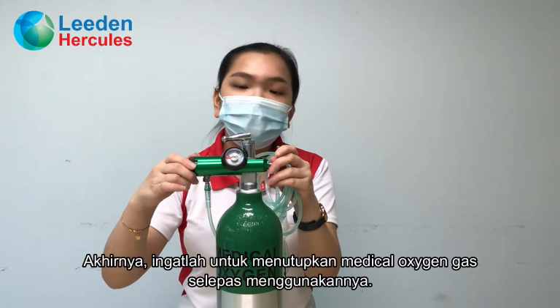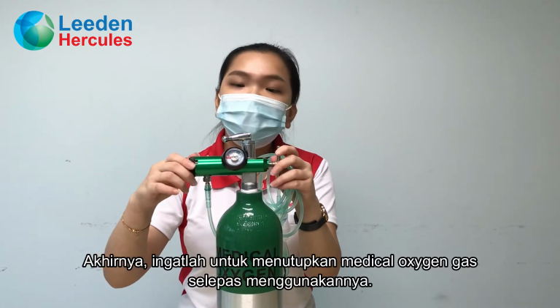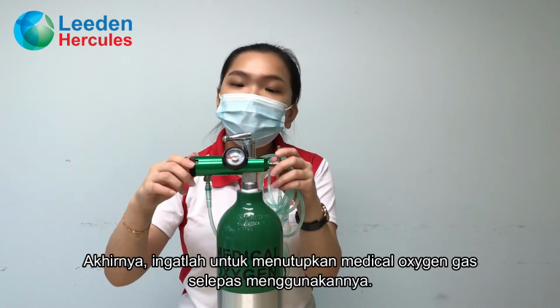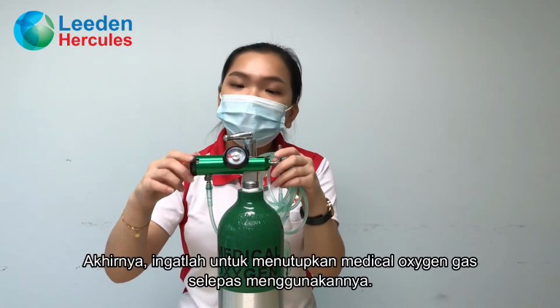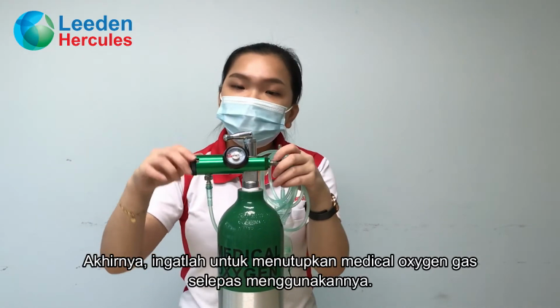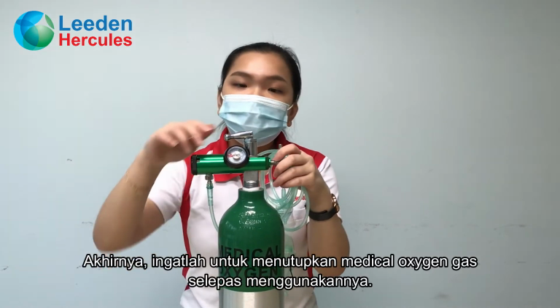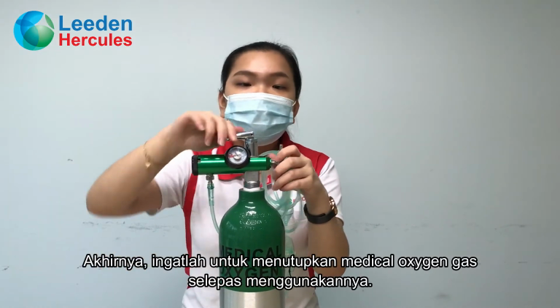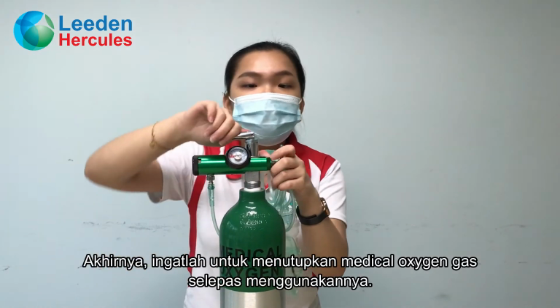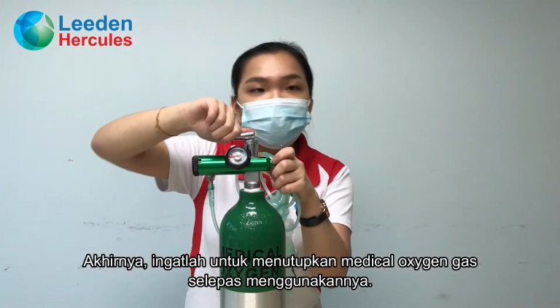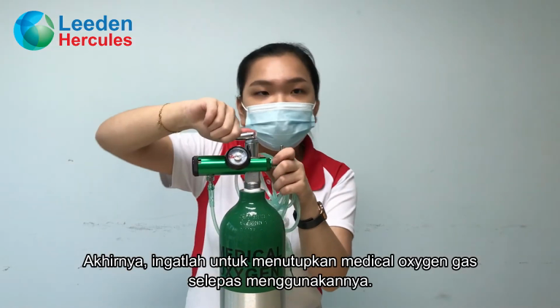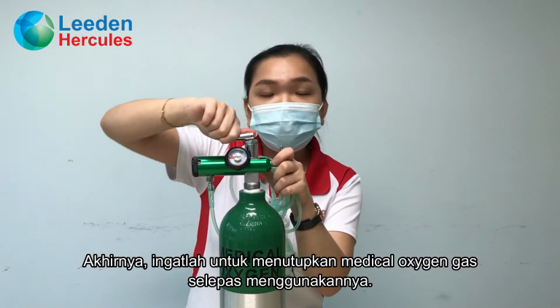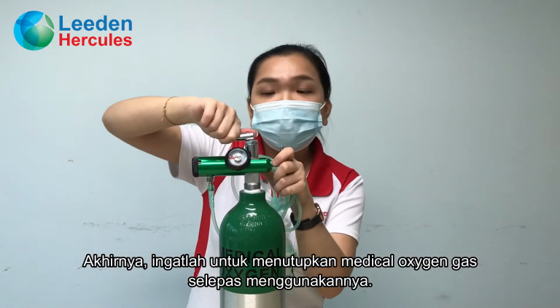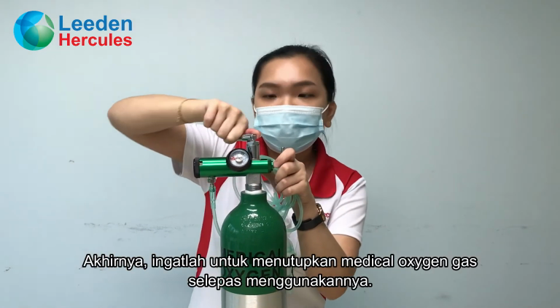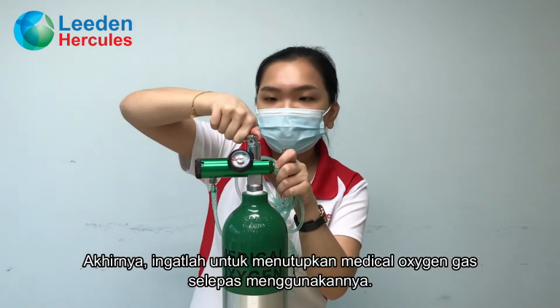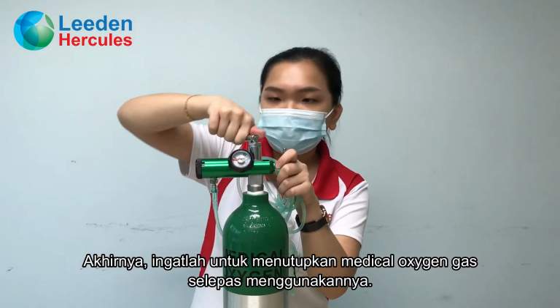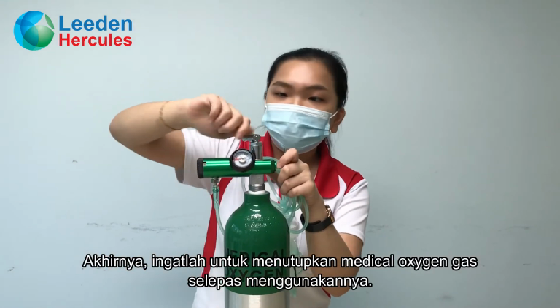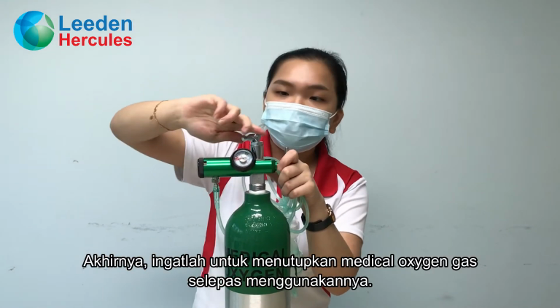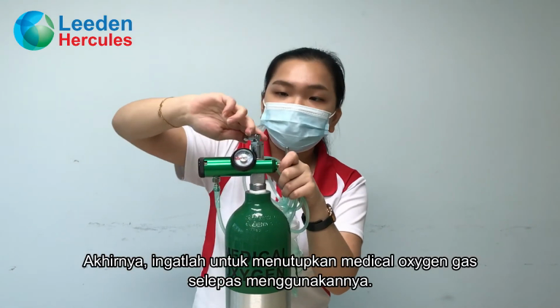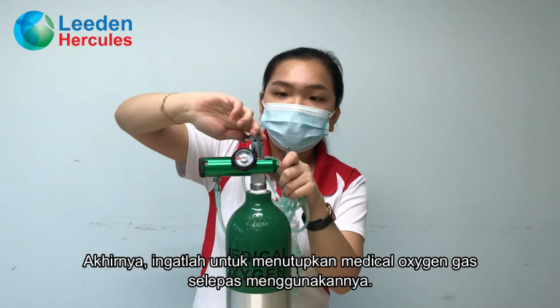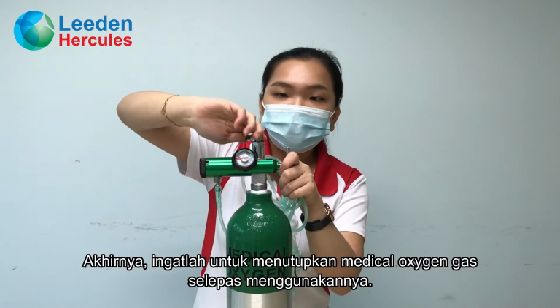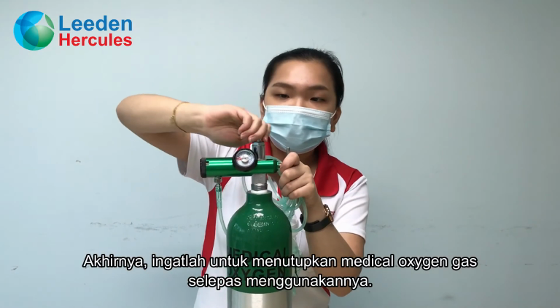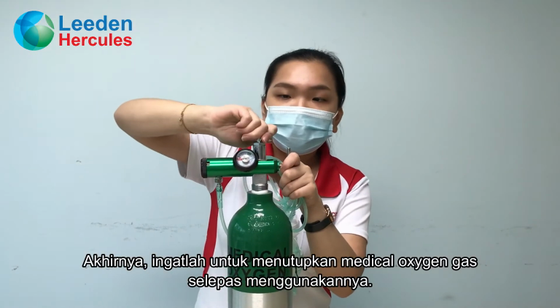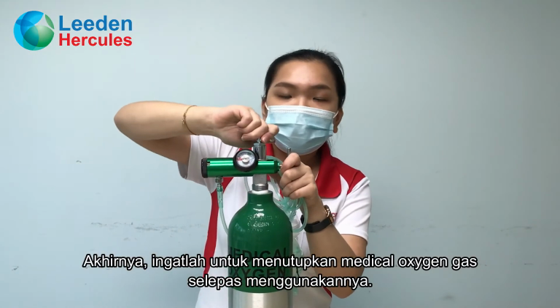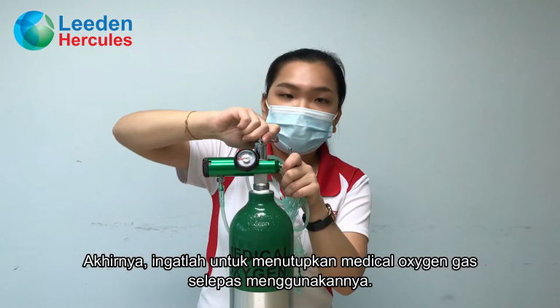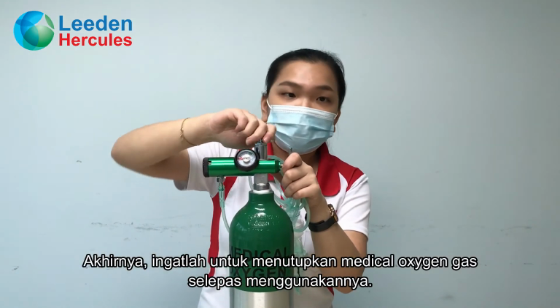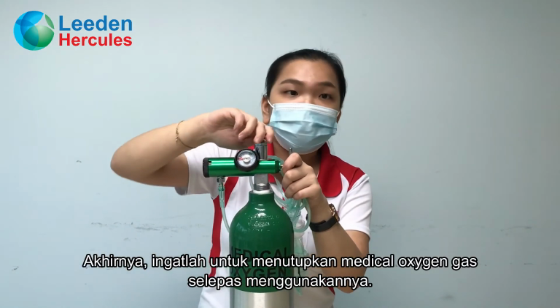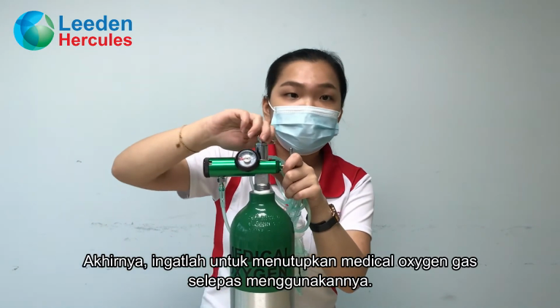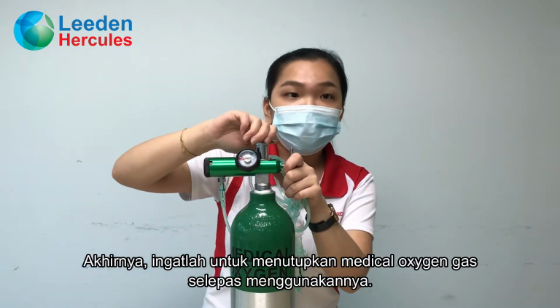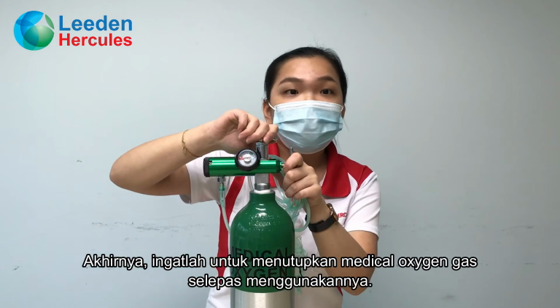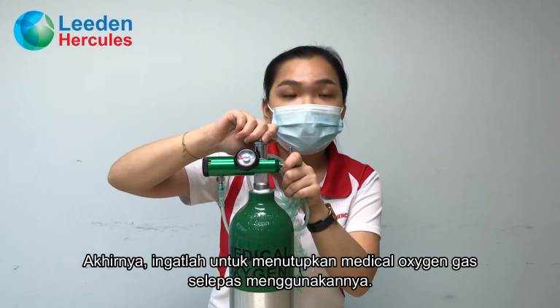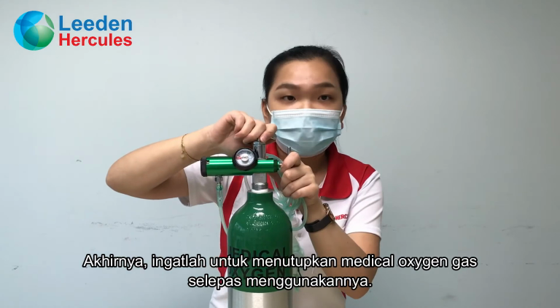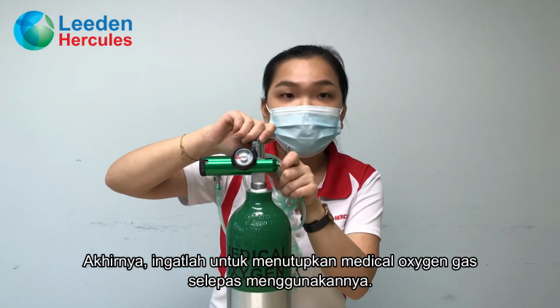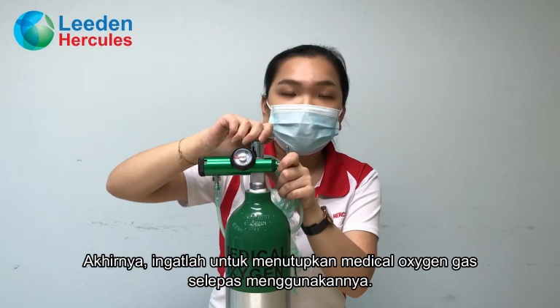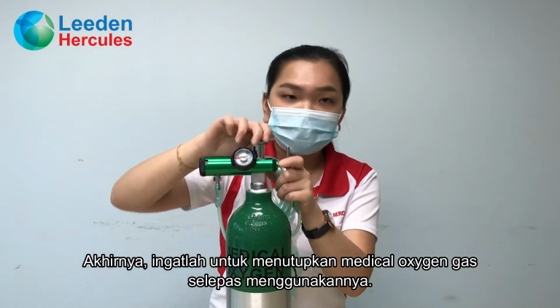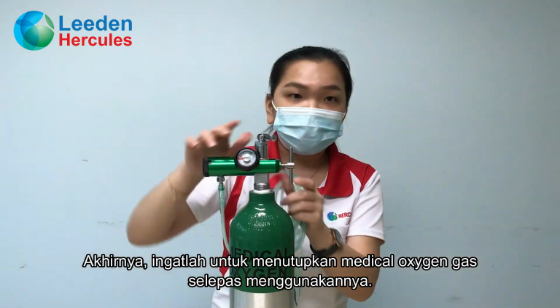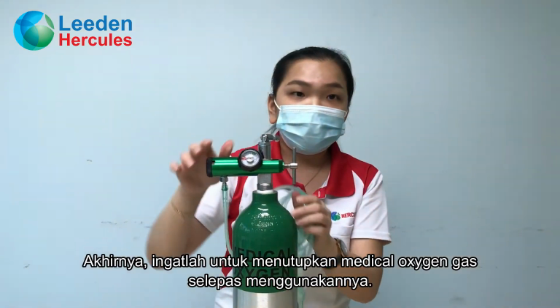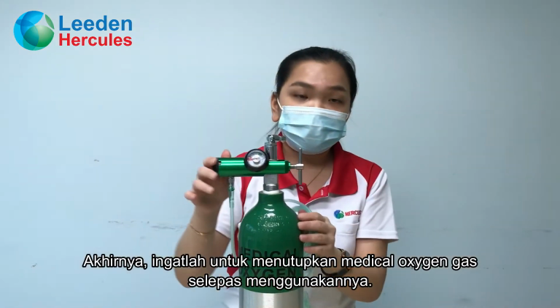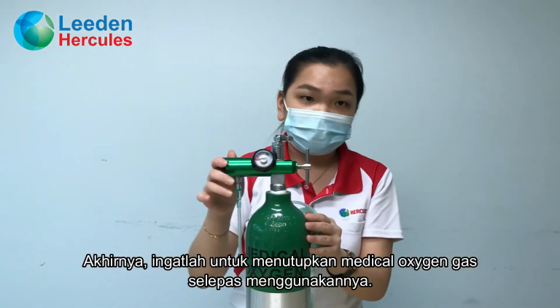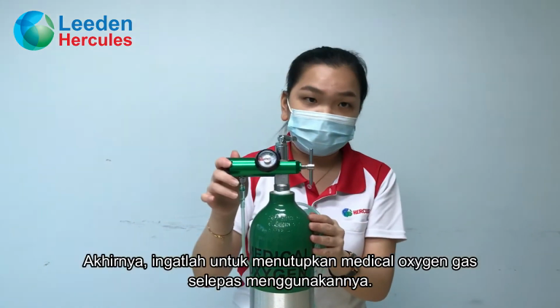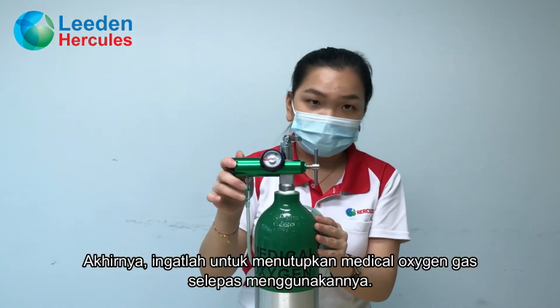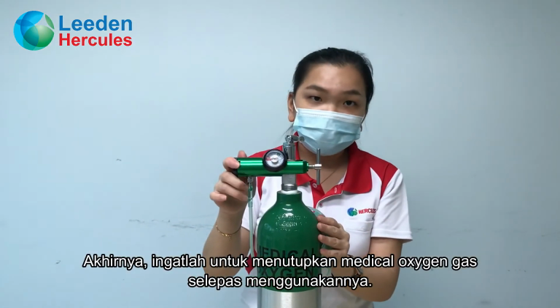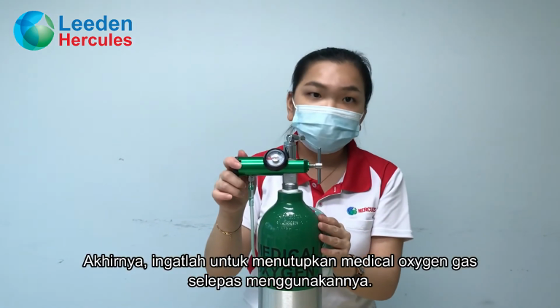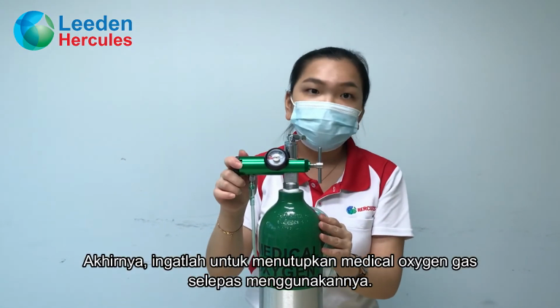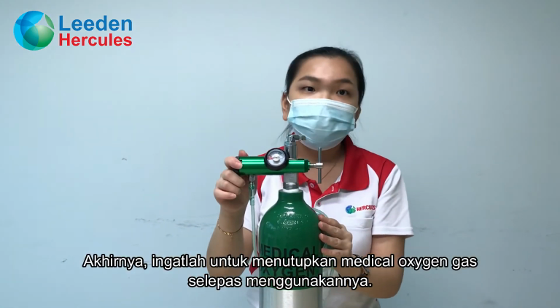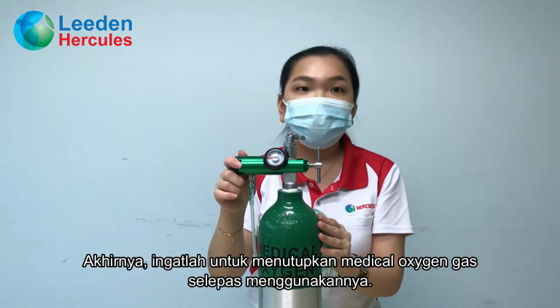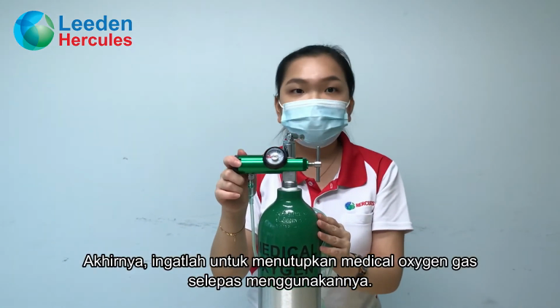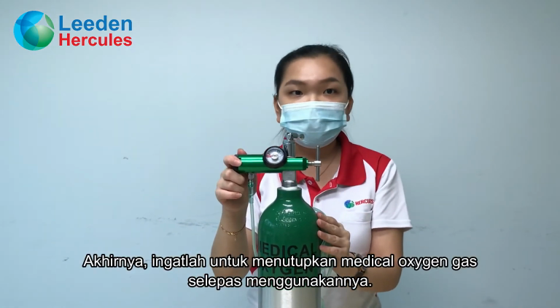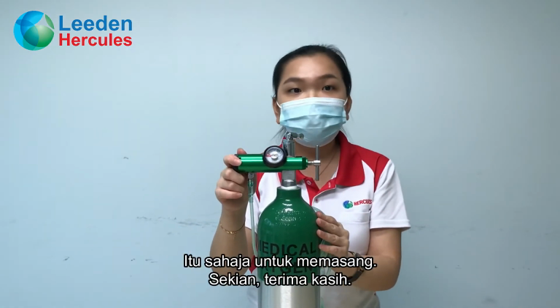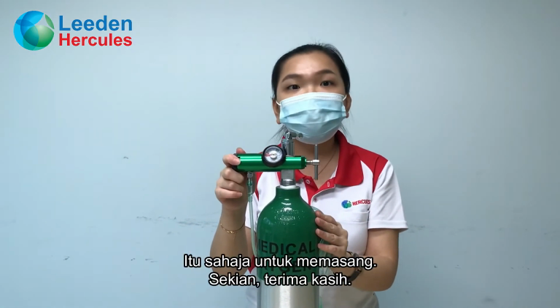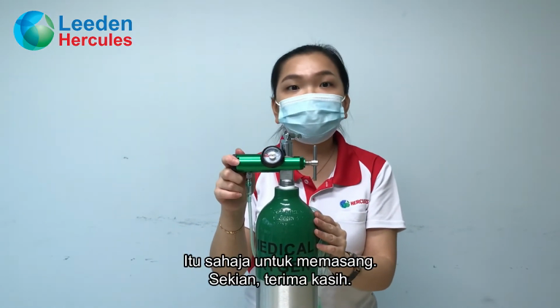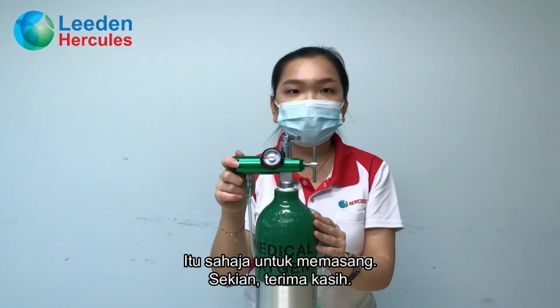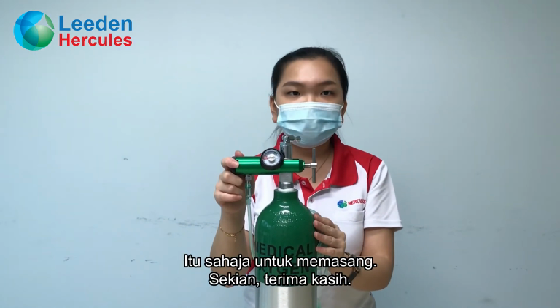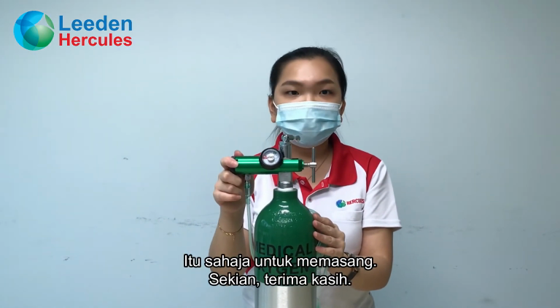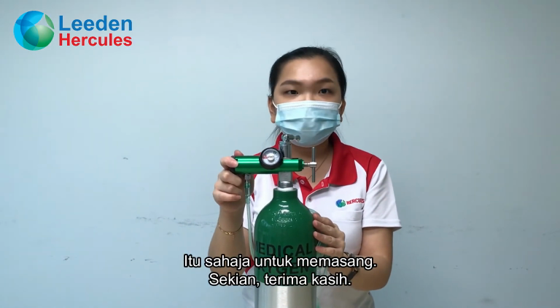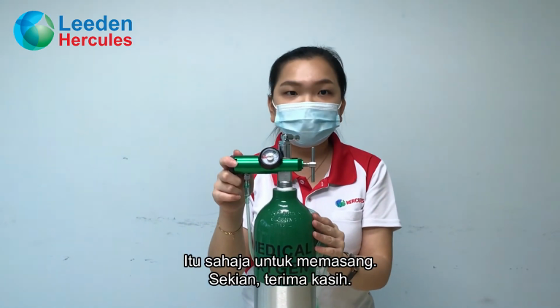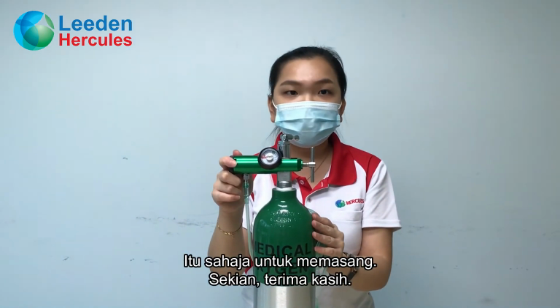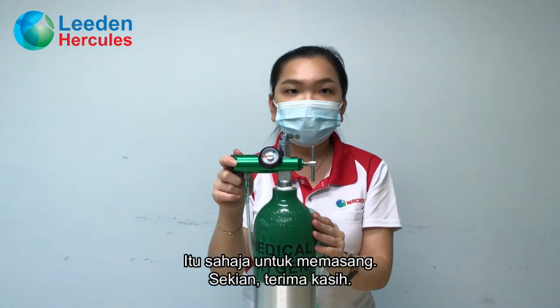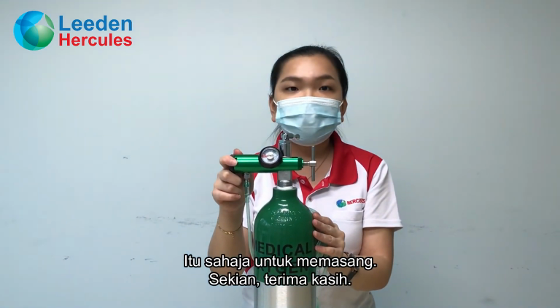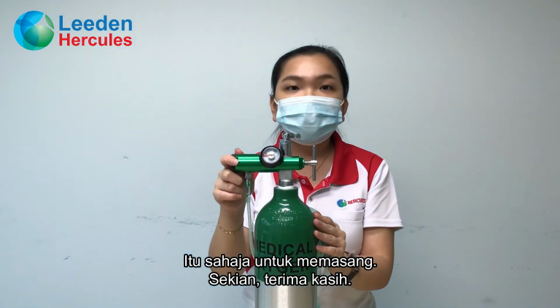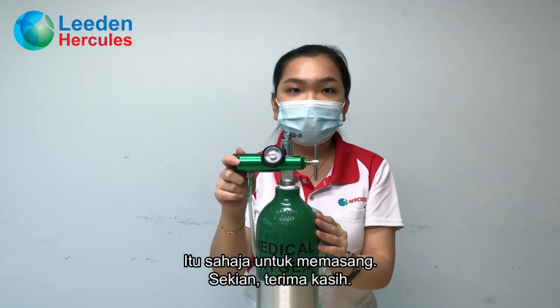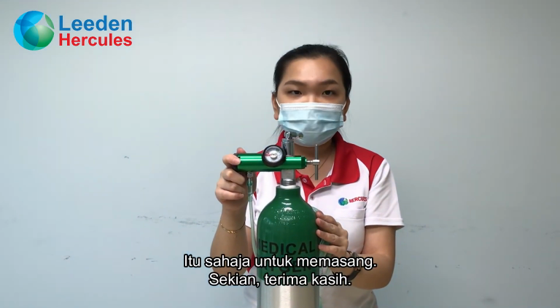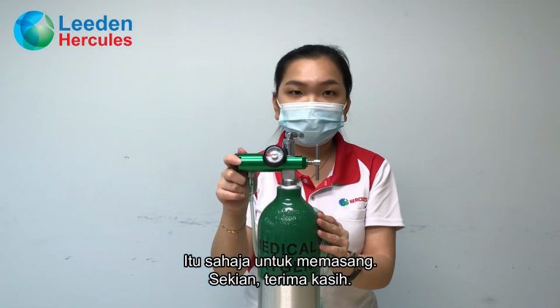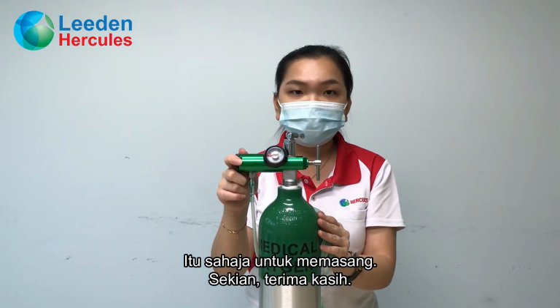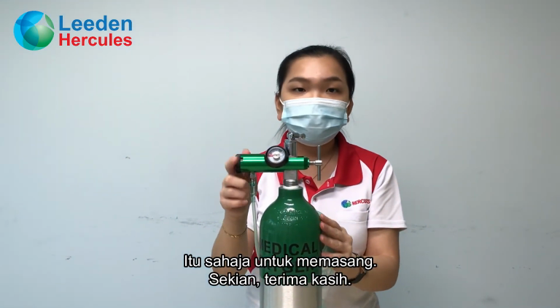Finally, turn off the medical oxygen gas after using it. That's all for the installation. Thank you.